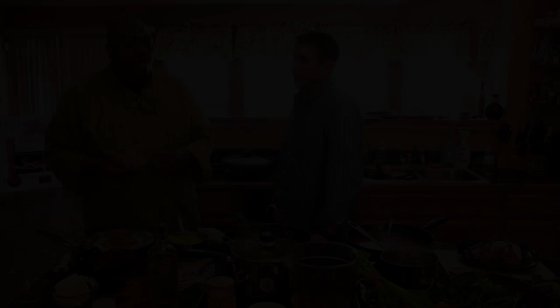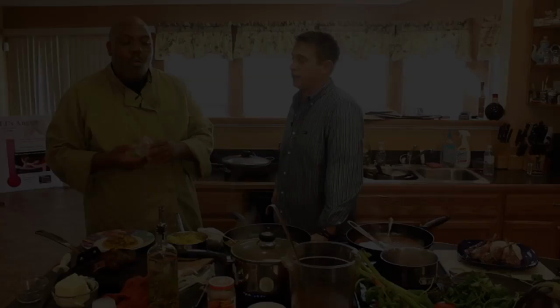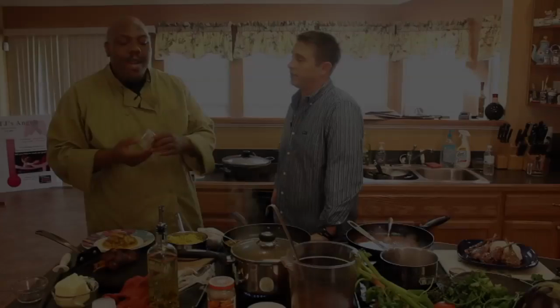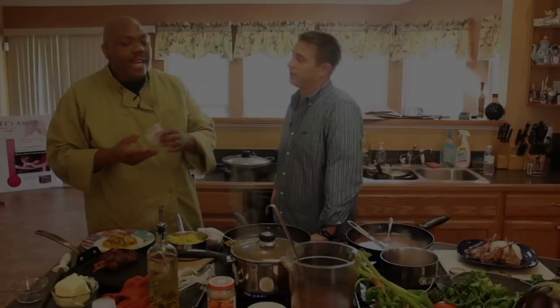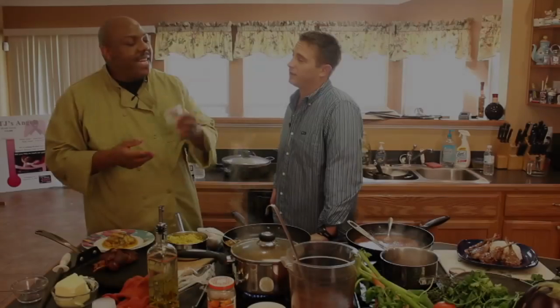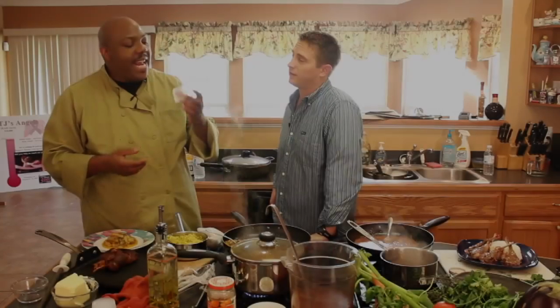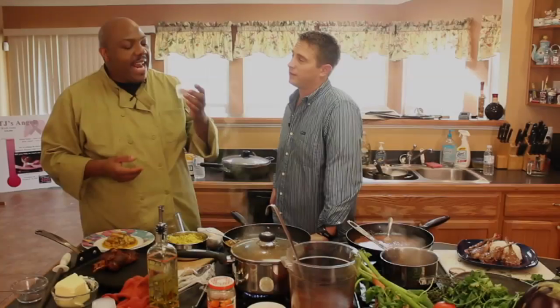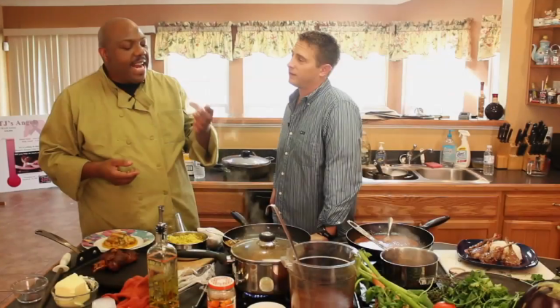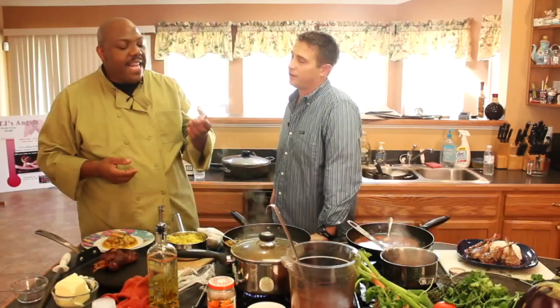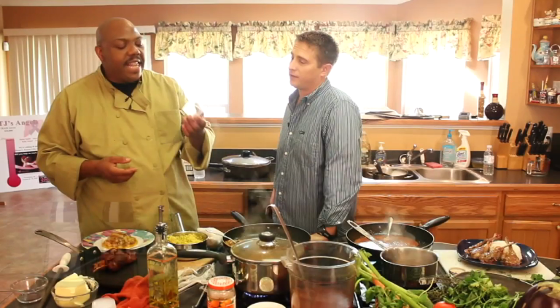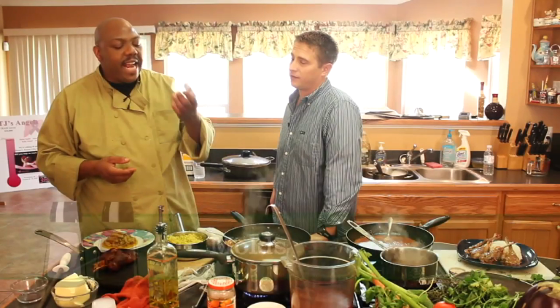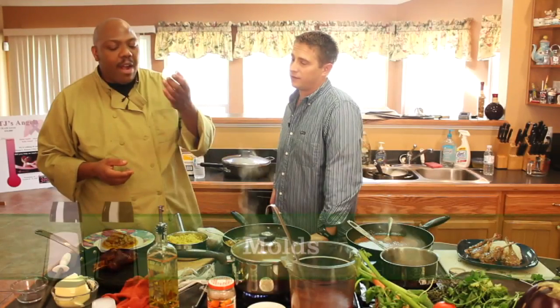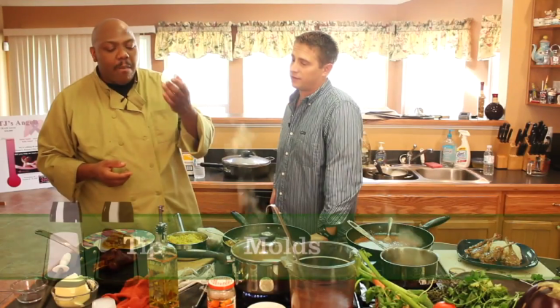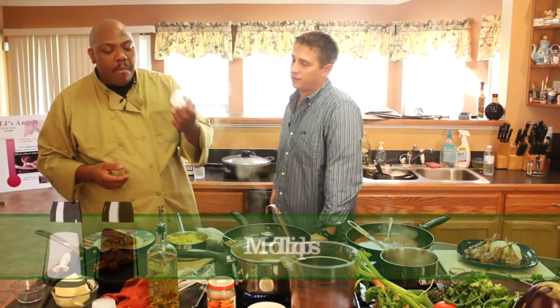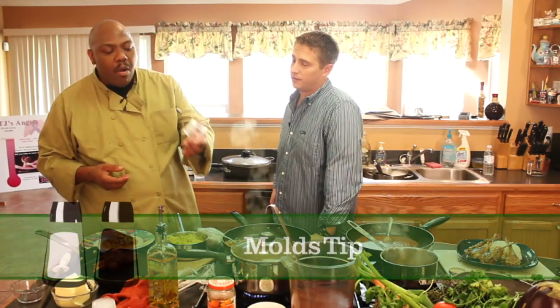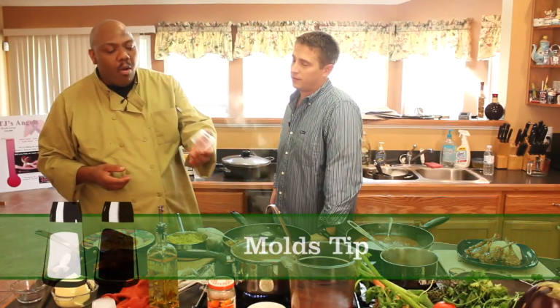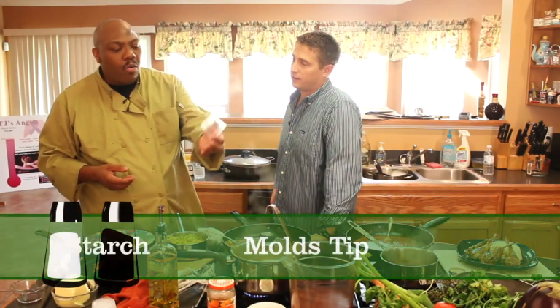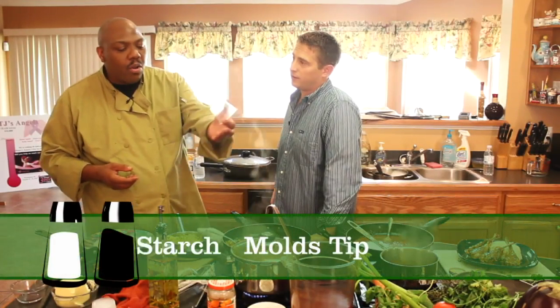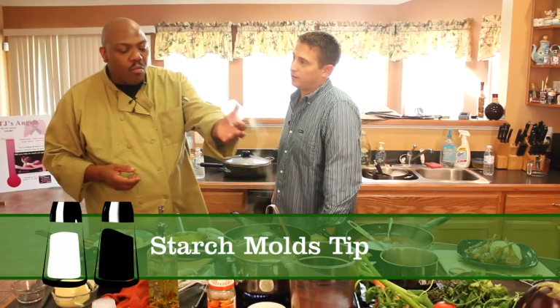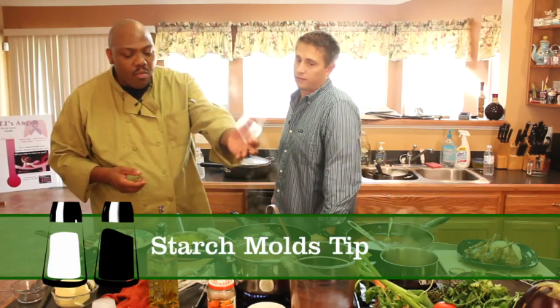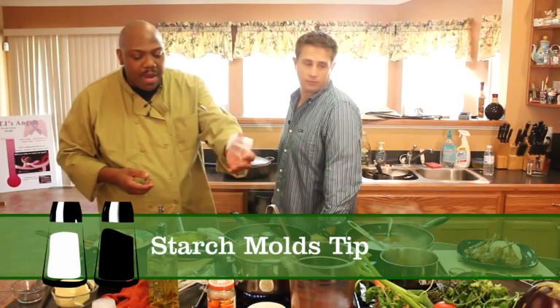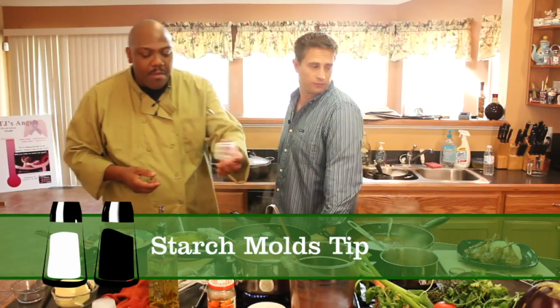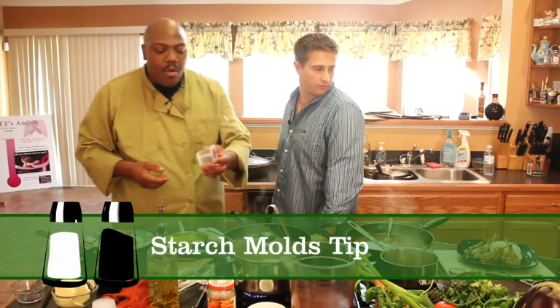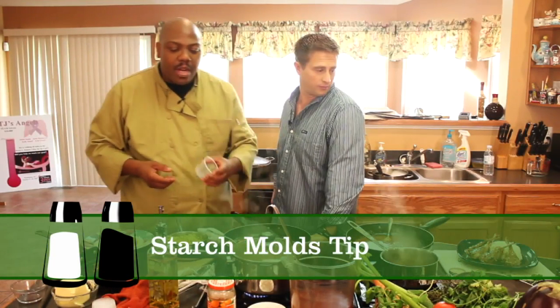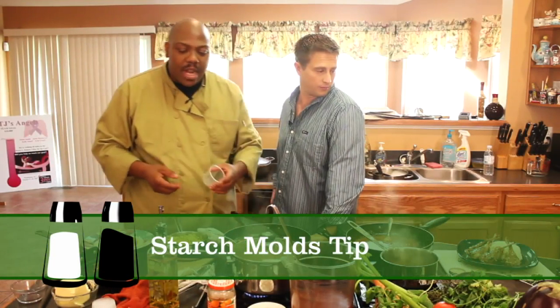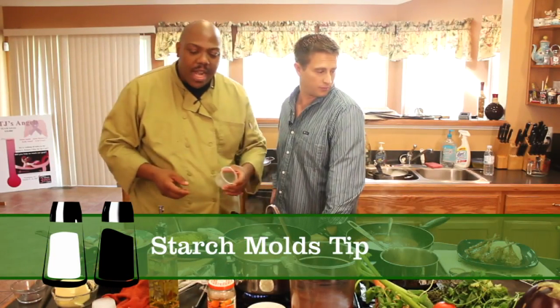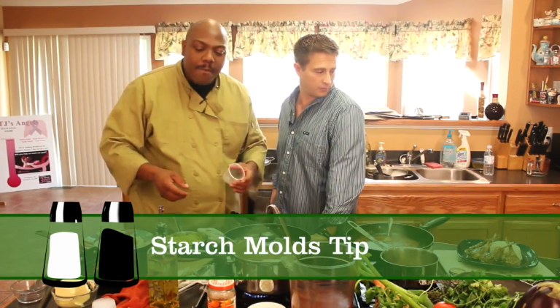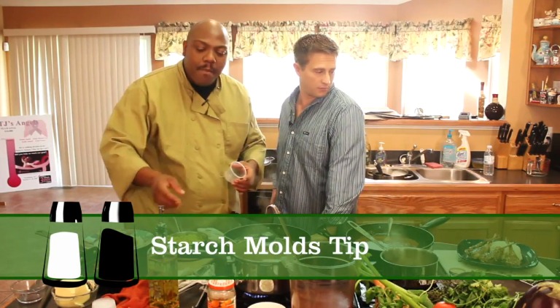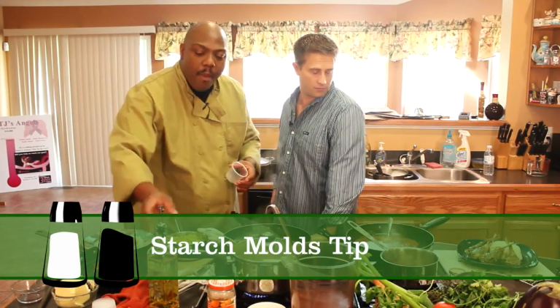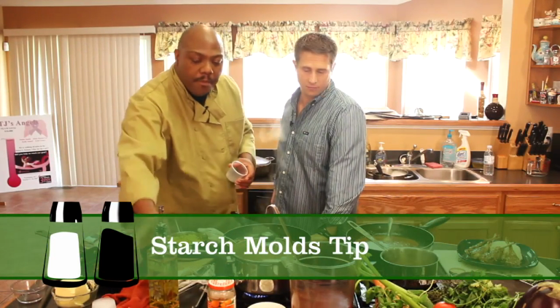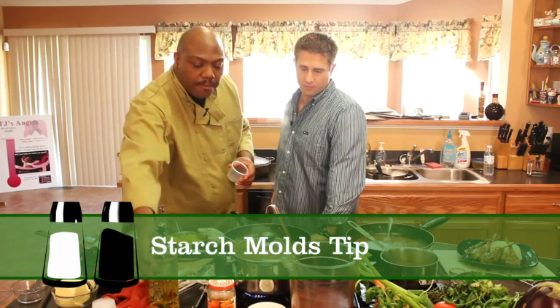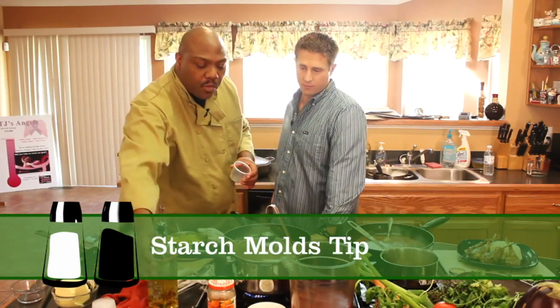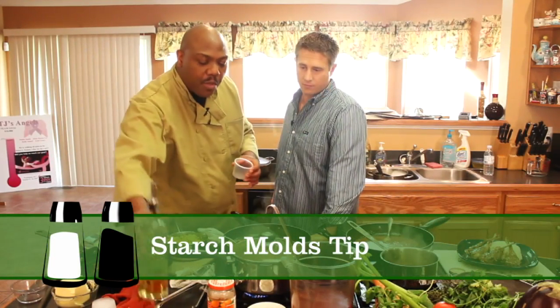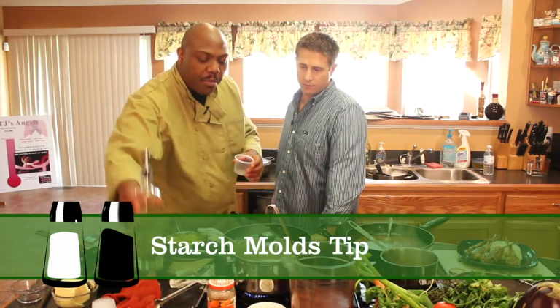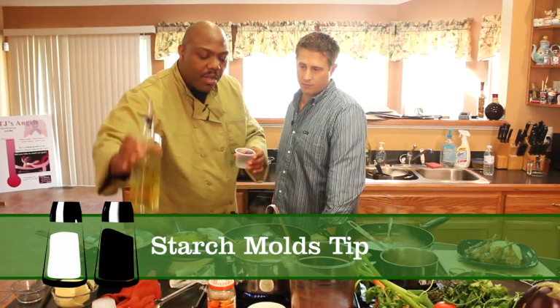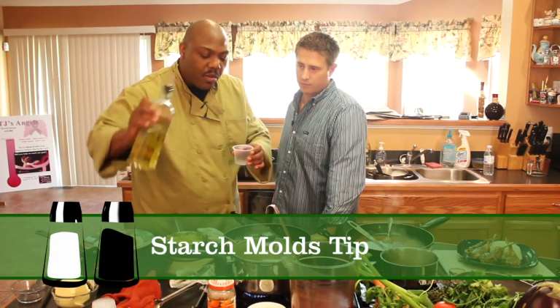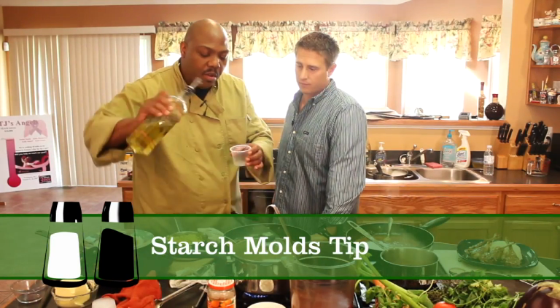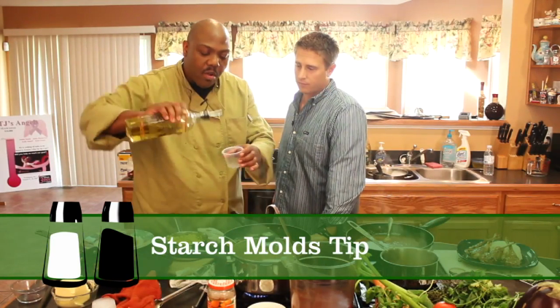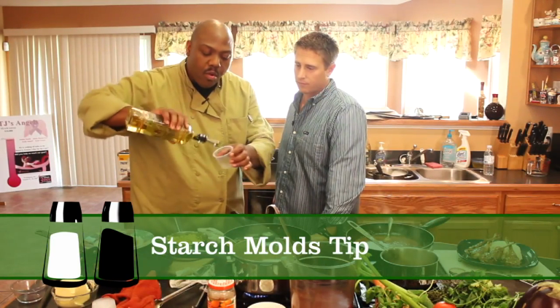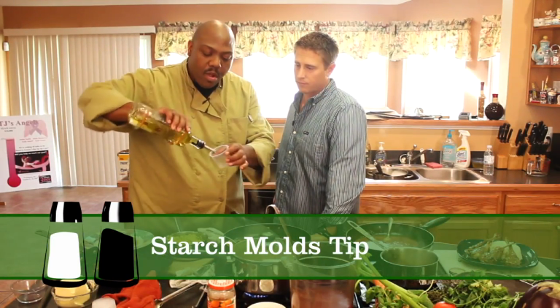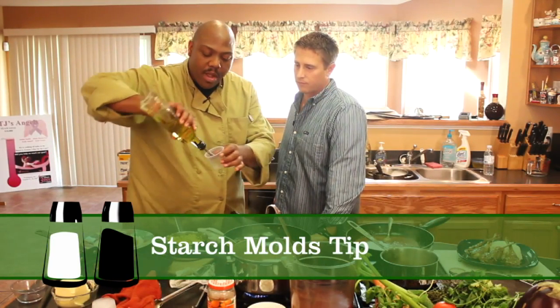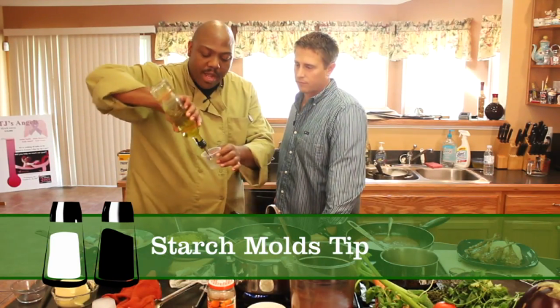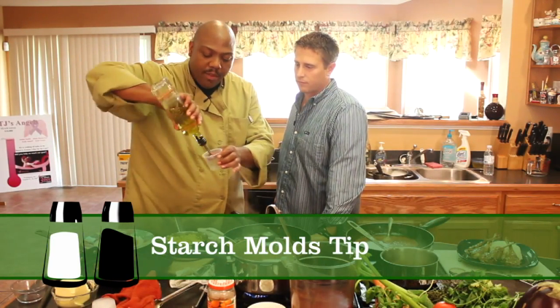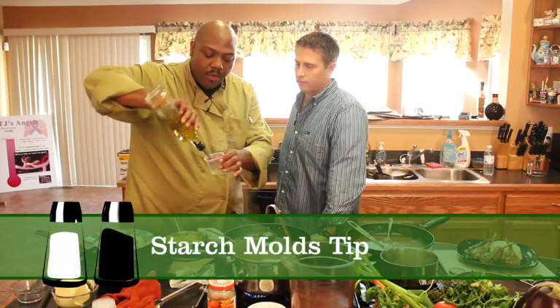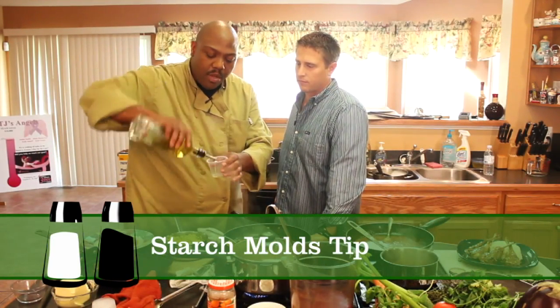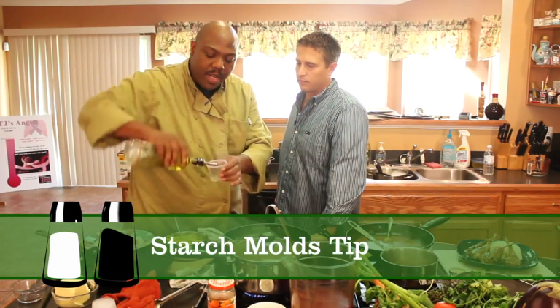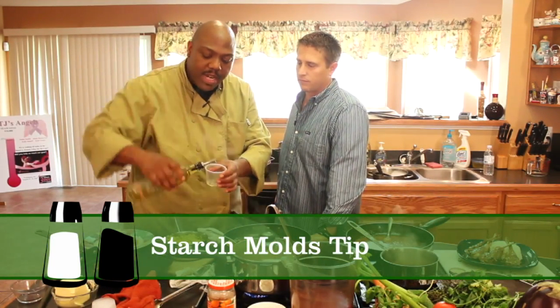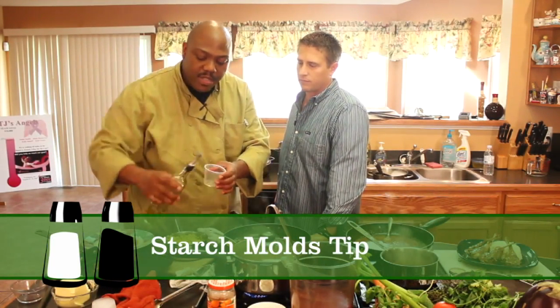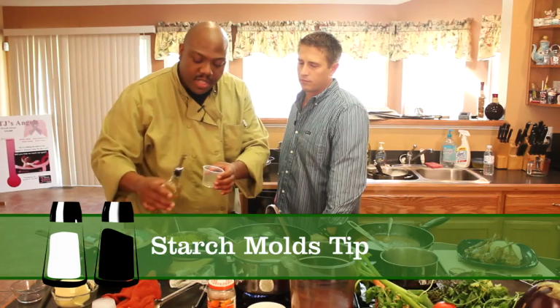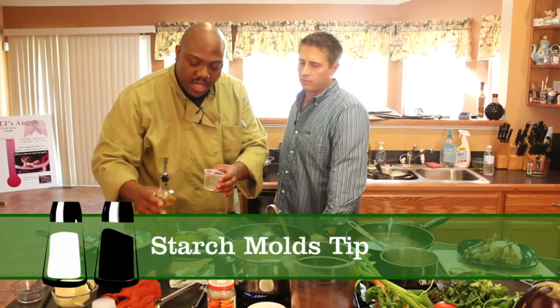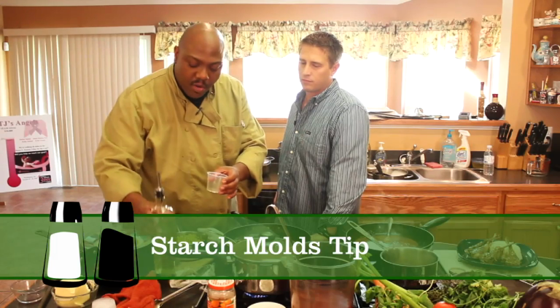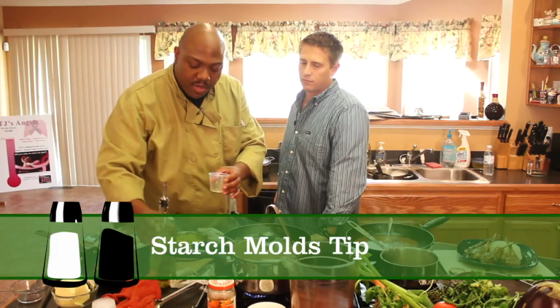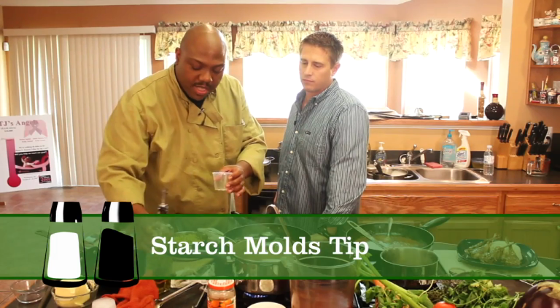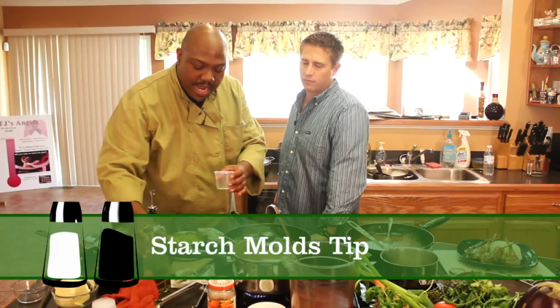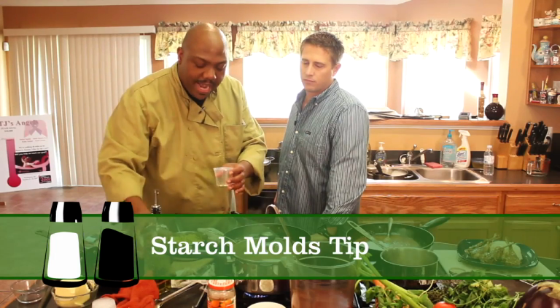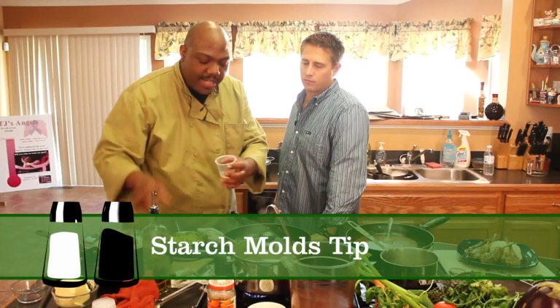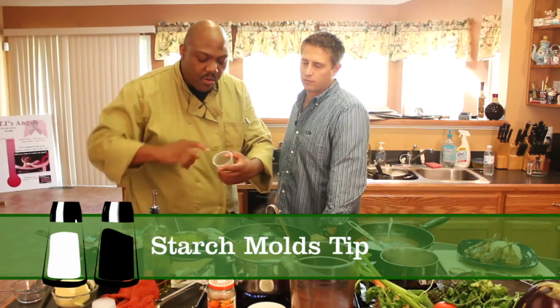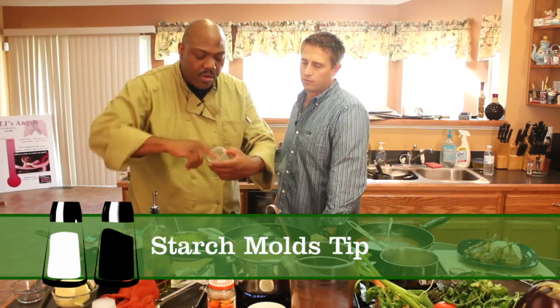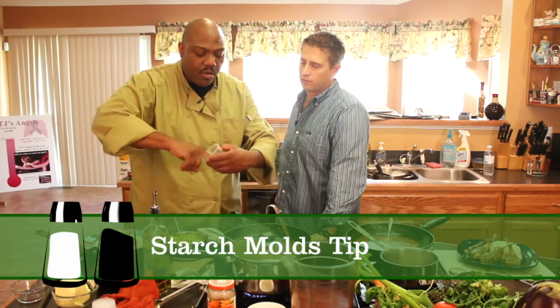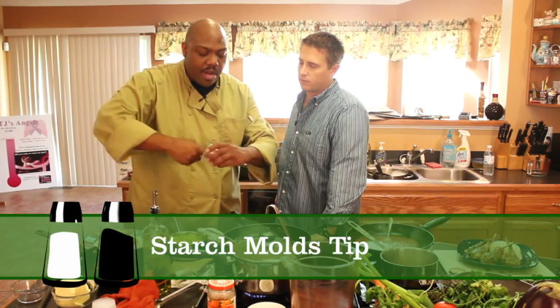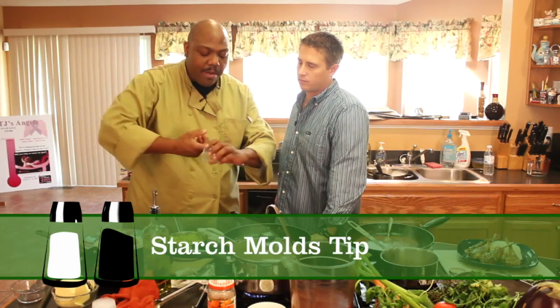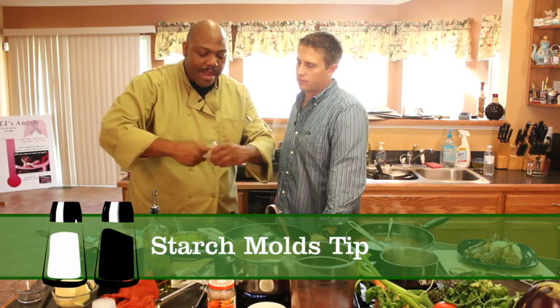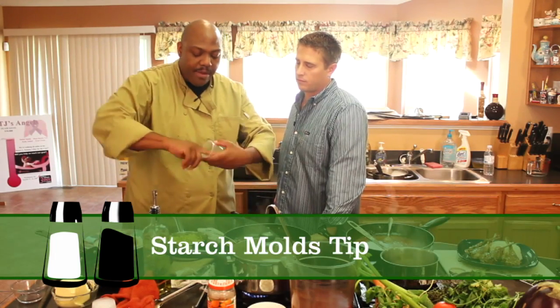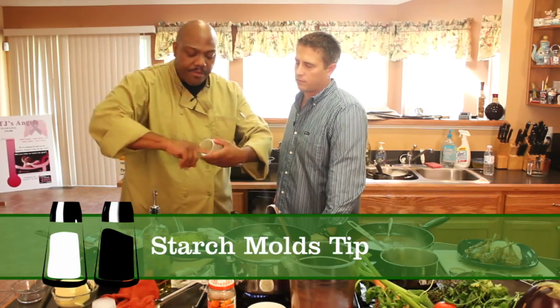We can take anything — a mold, a ring mold, a cup — put a little olive oil in it, just to coat the side so it'll come out.